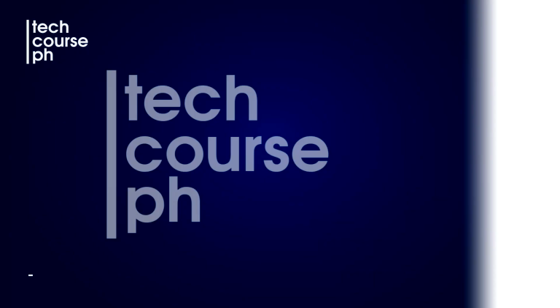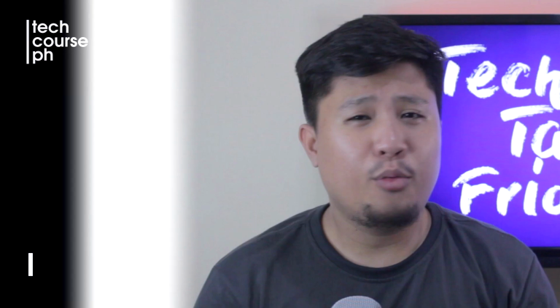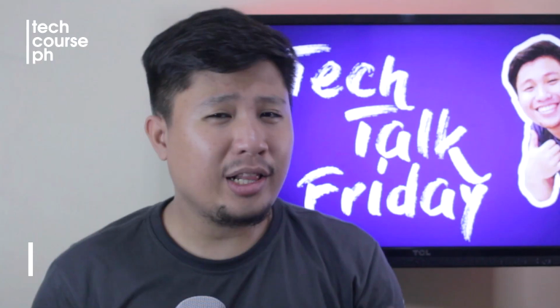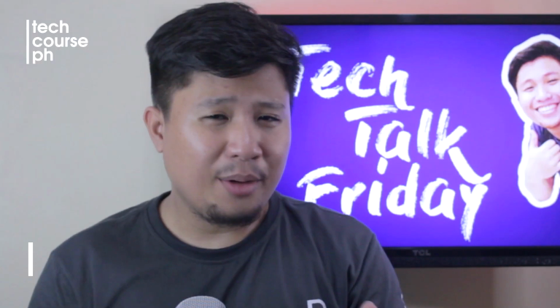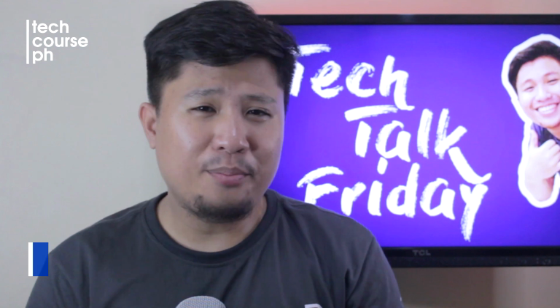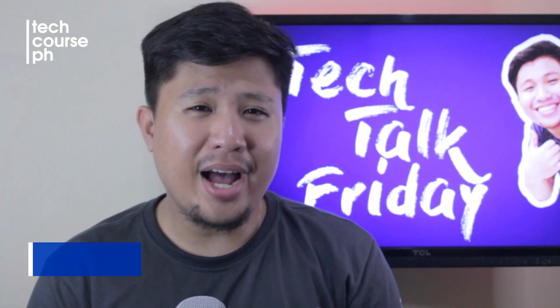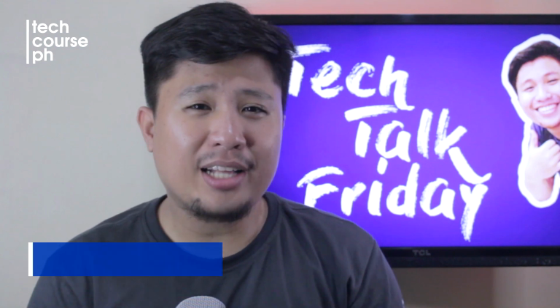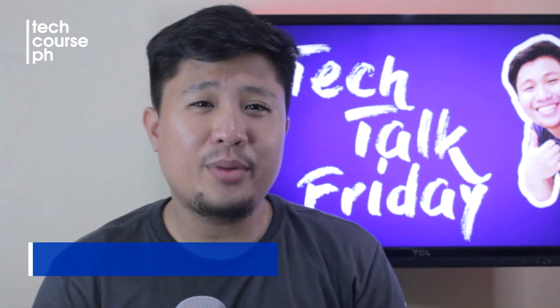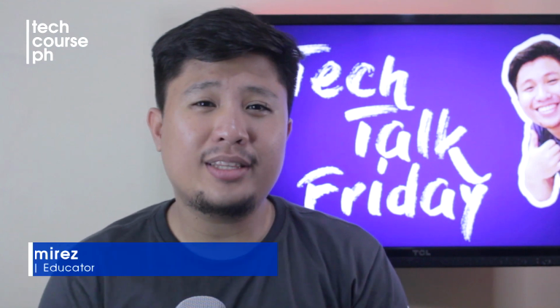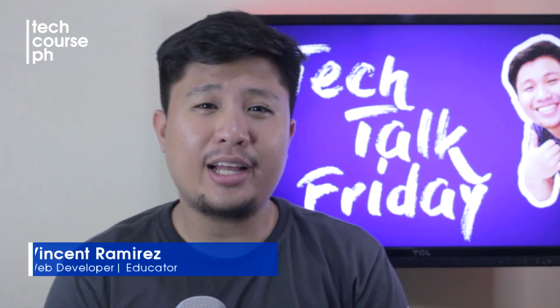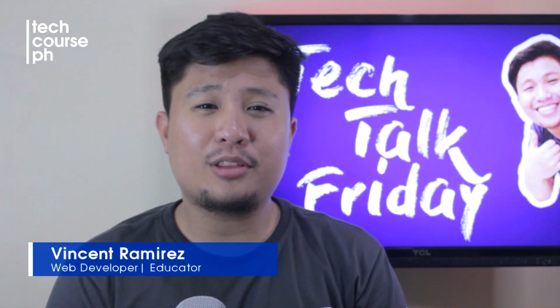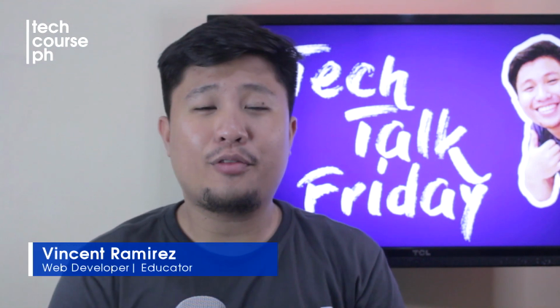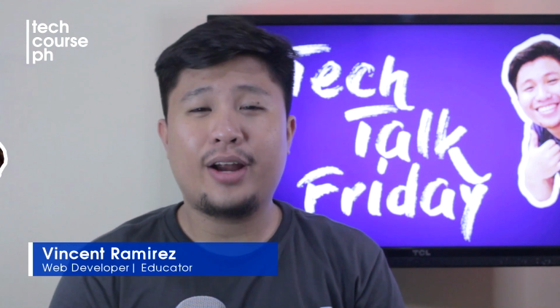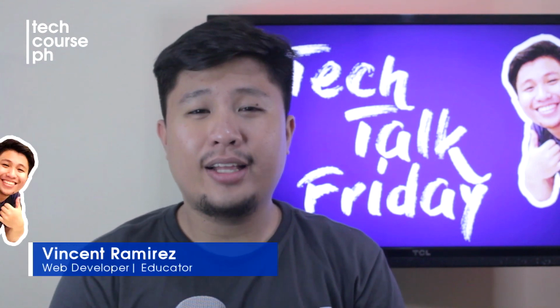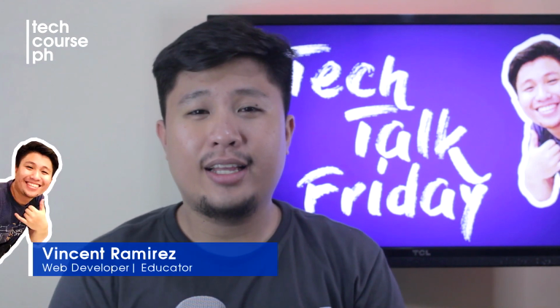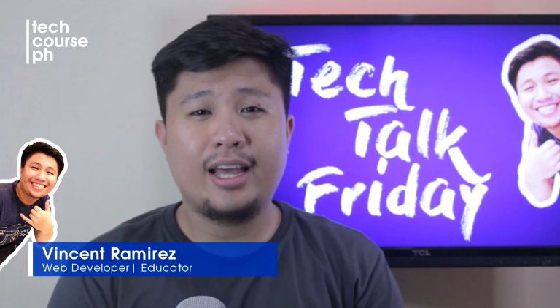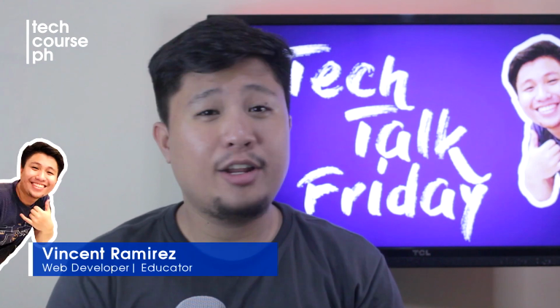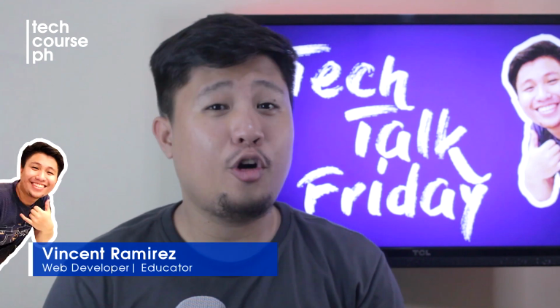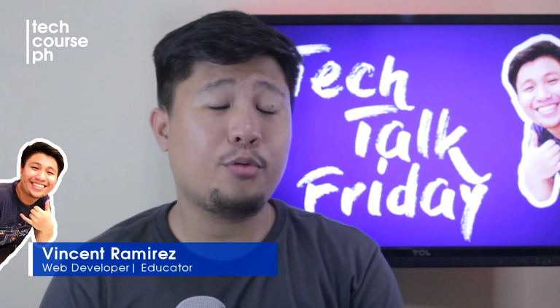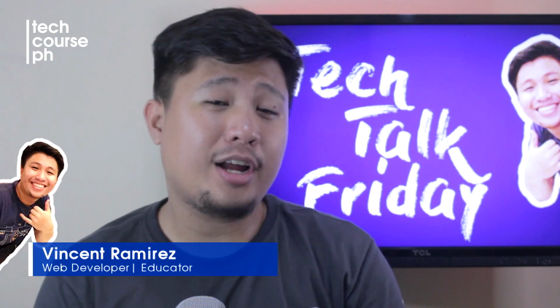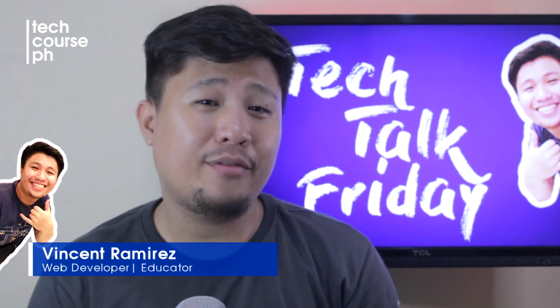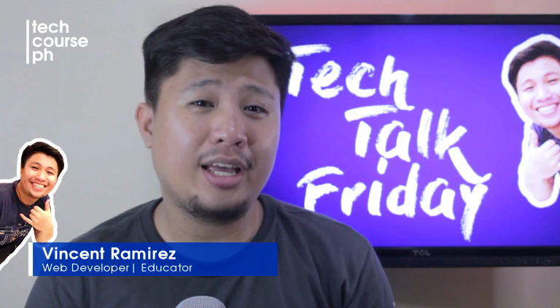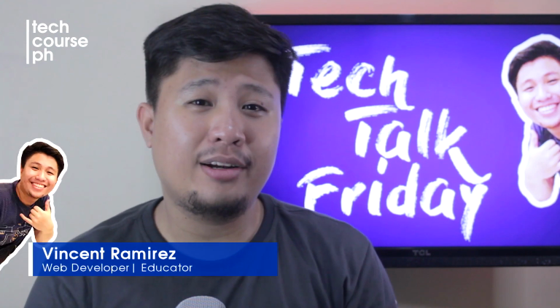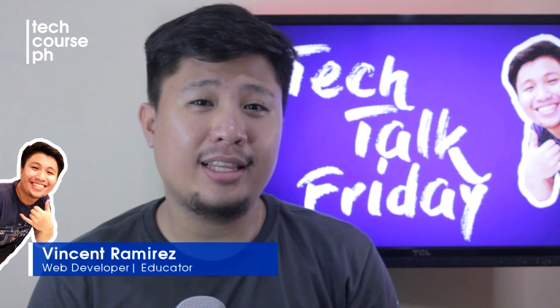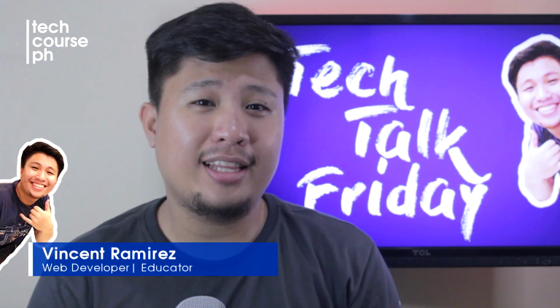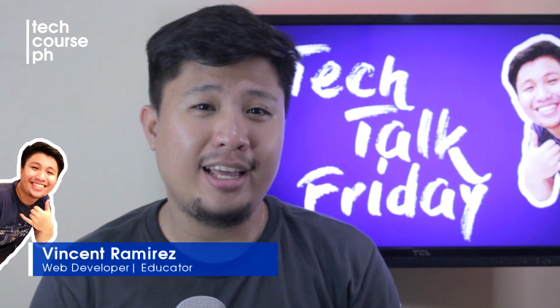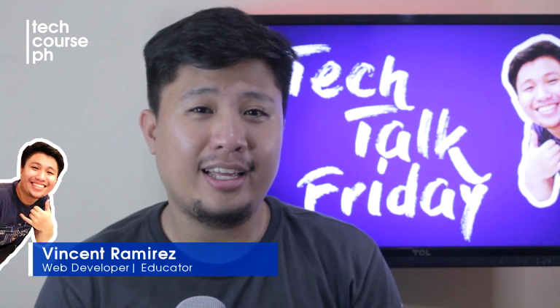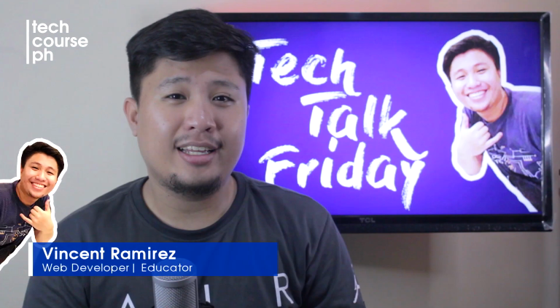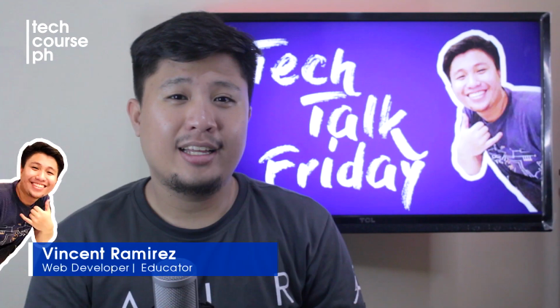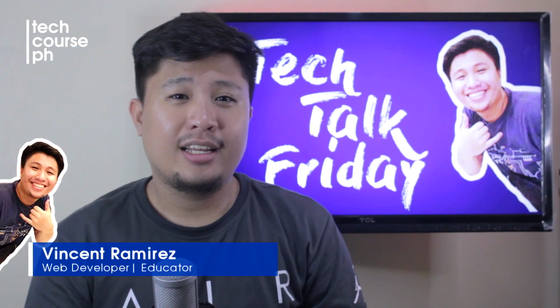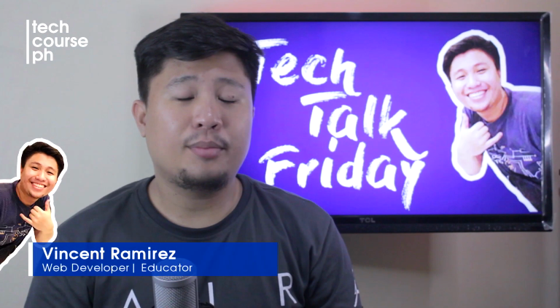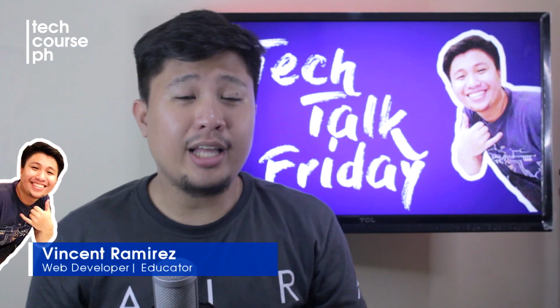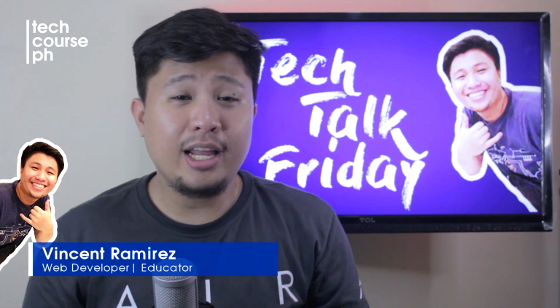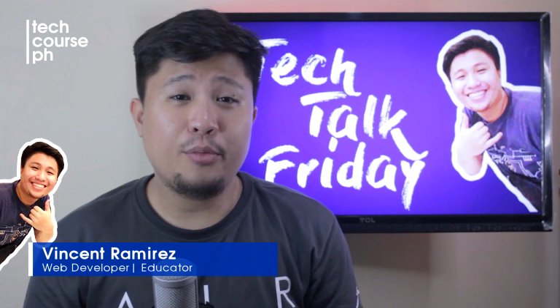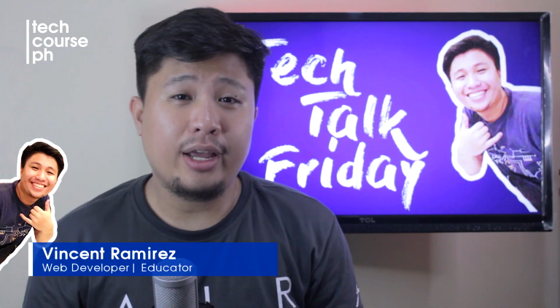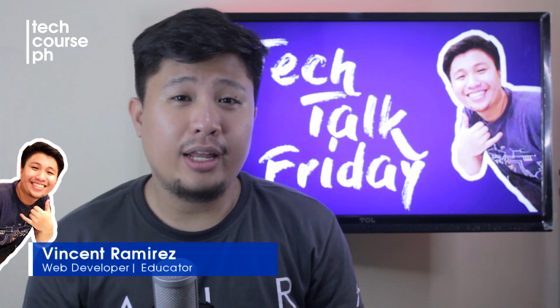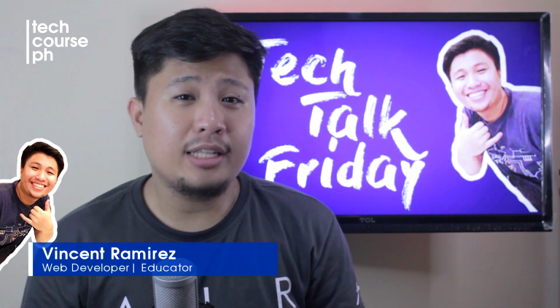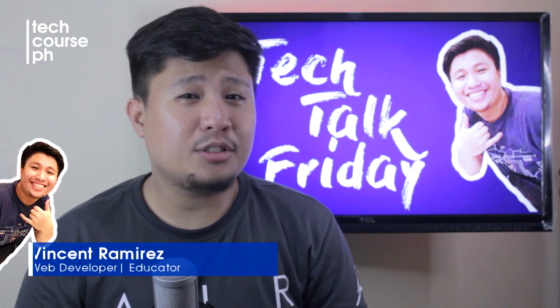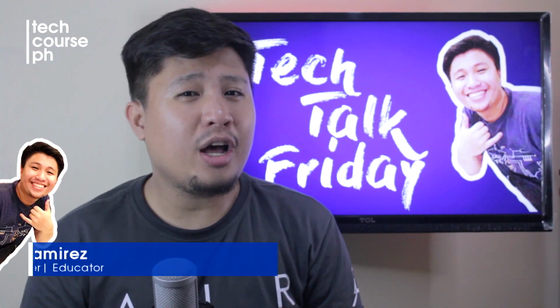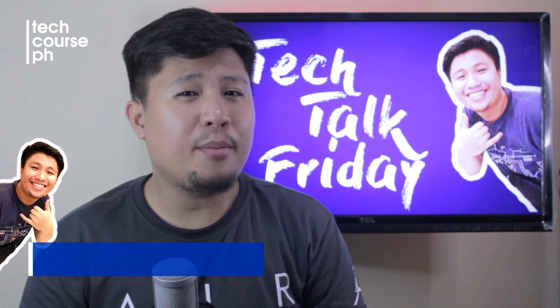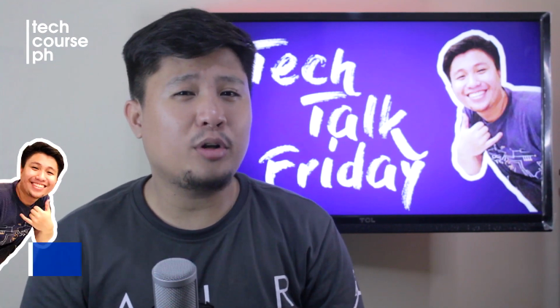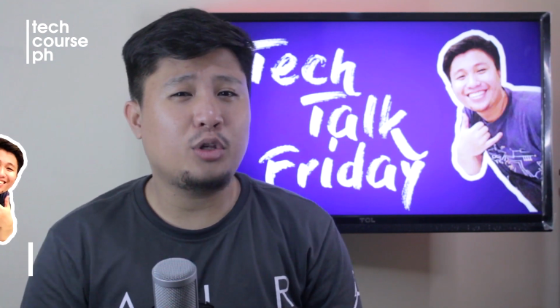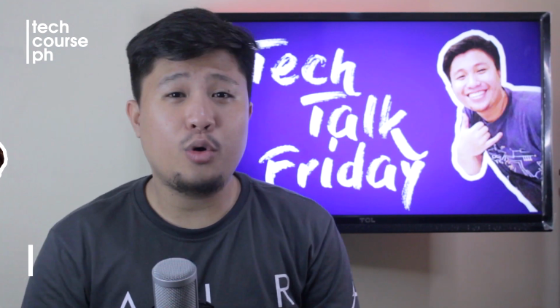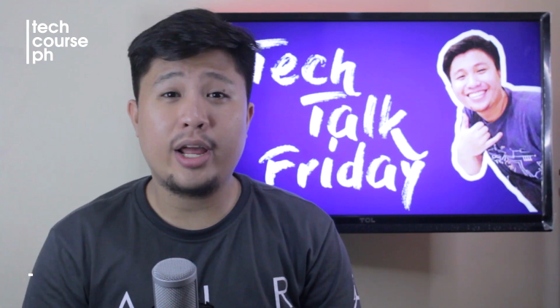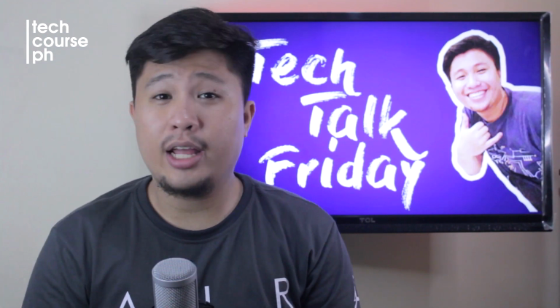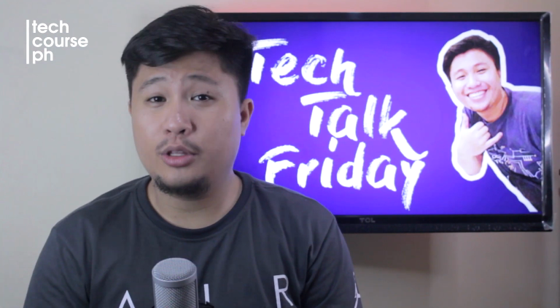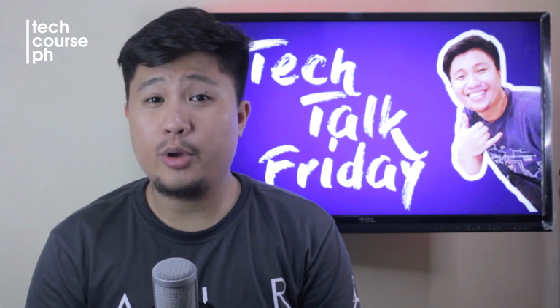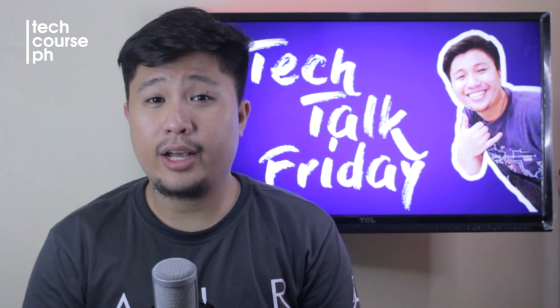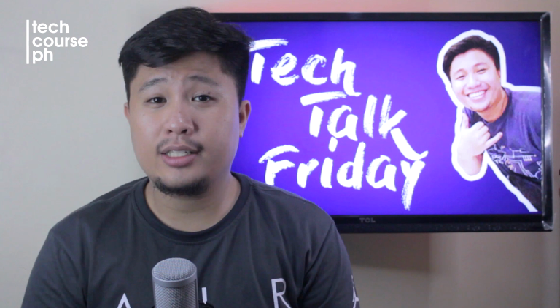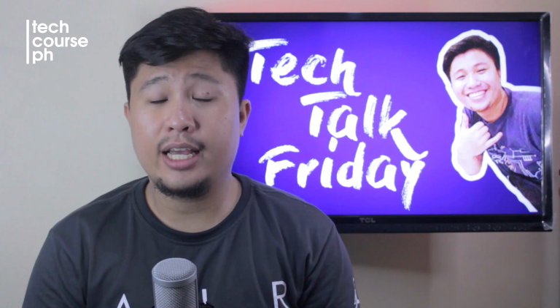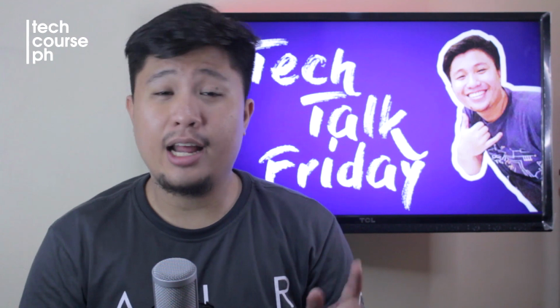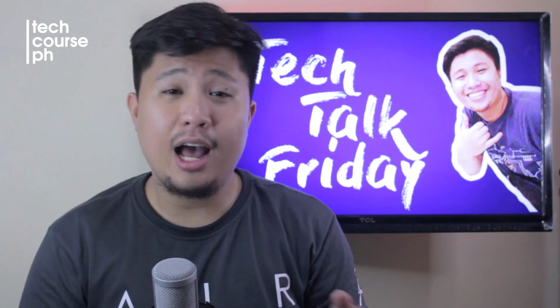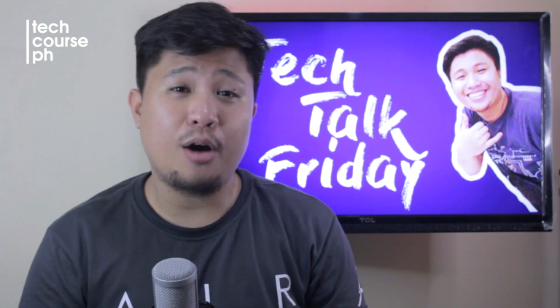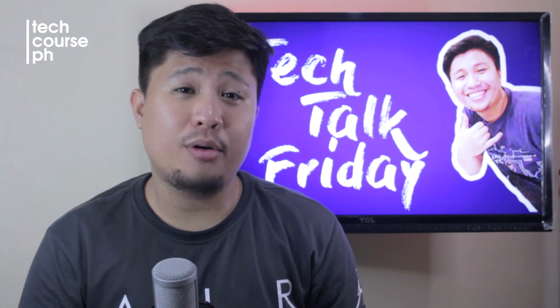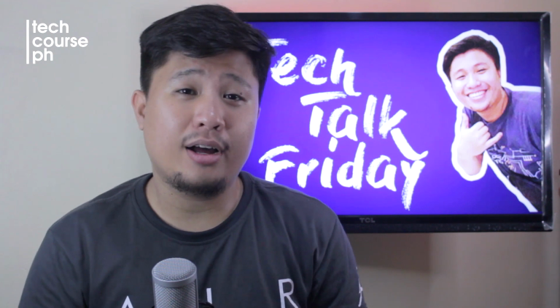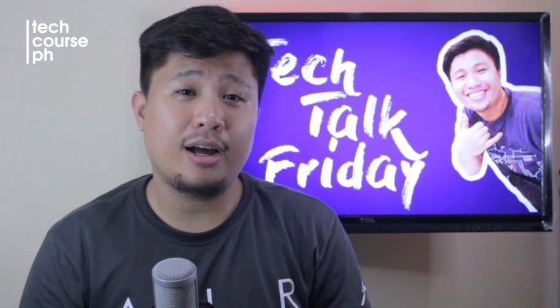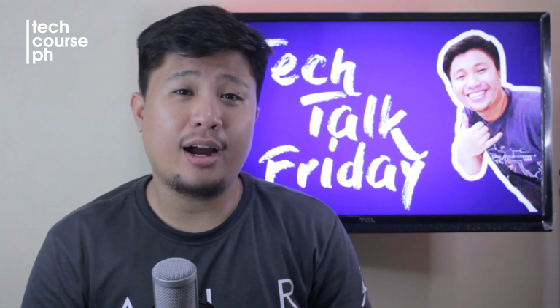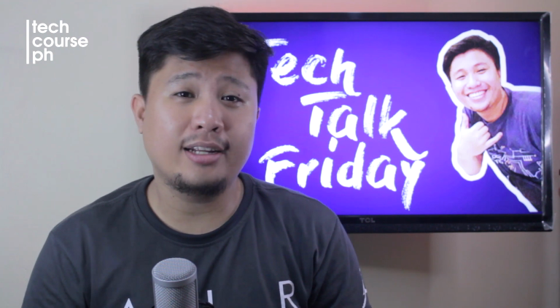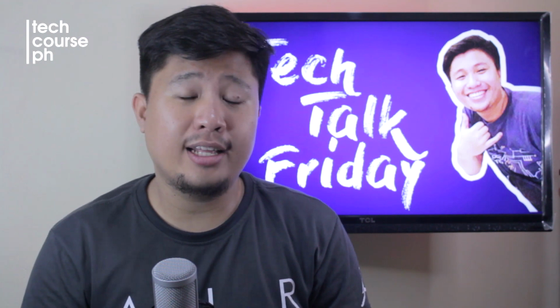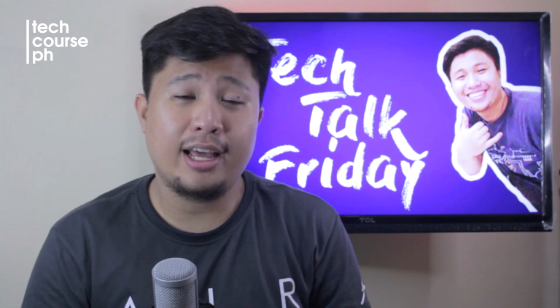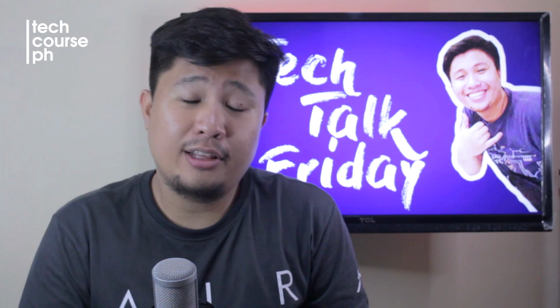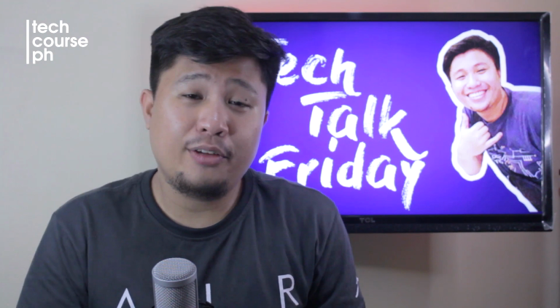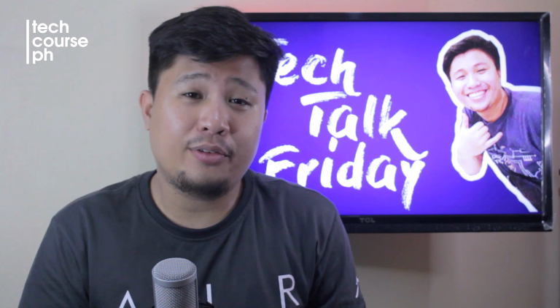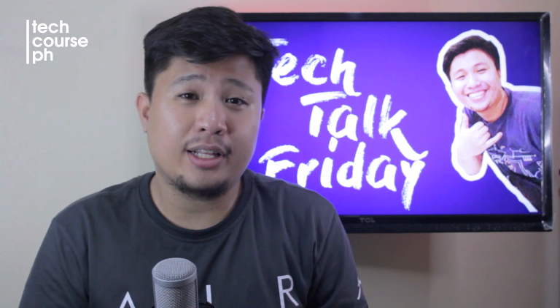Welcome back to my Tech Talk Friday and I hope you're having a great day. Let's talk about UI and UX and how are they any different?